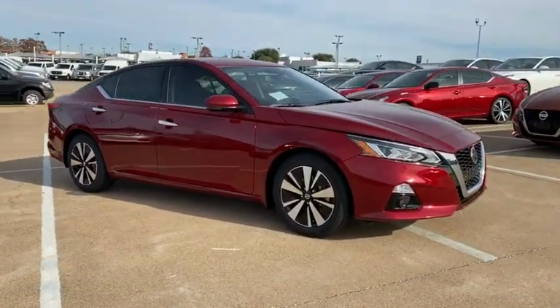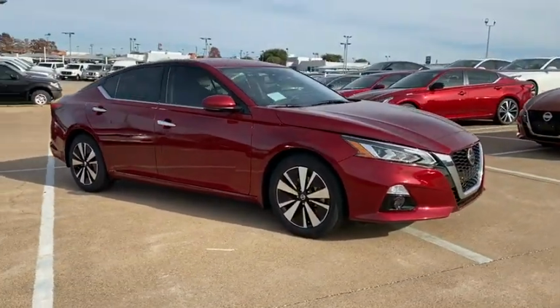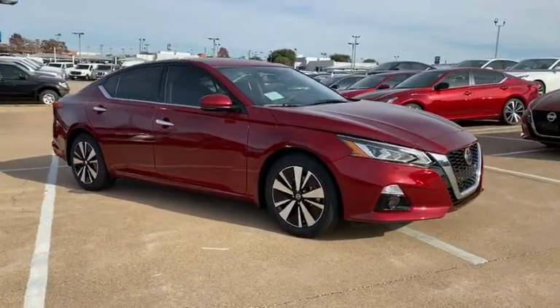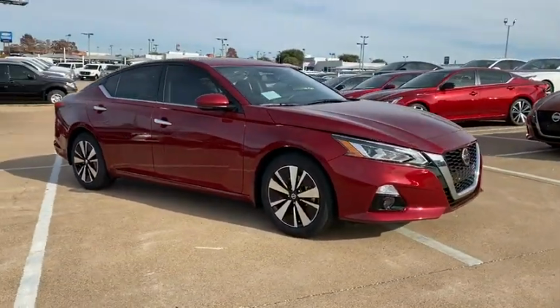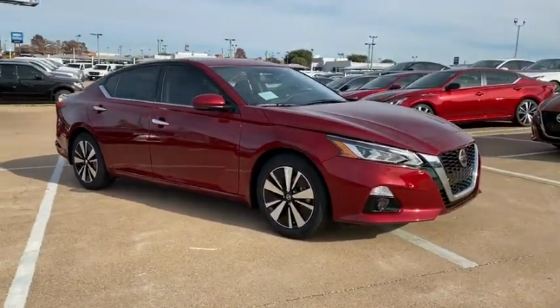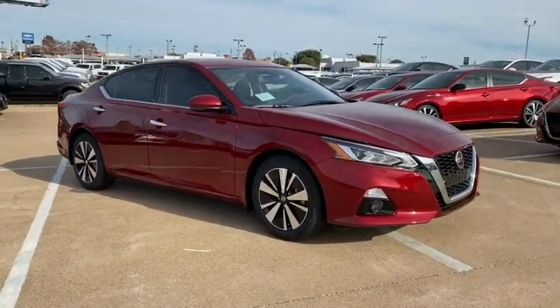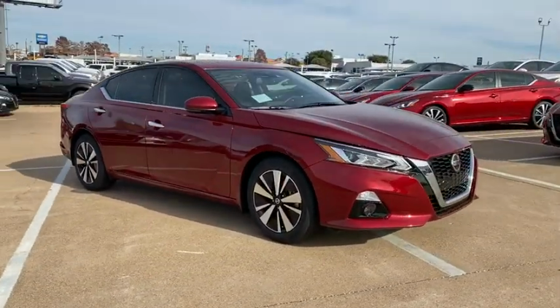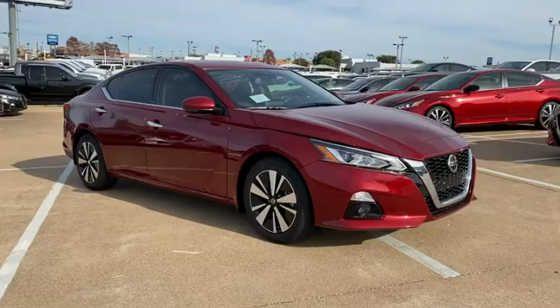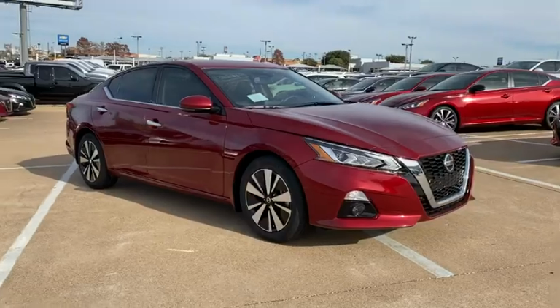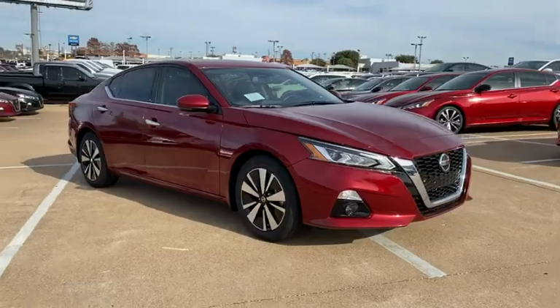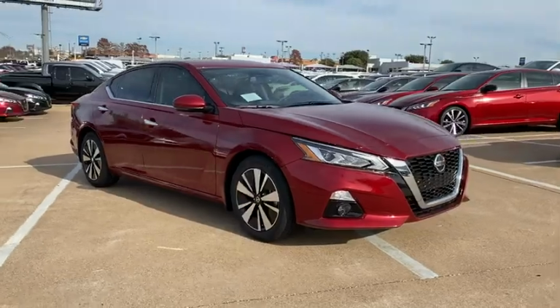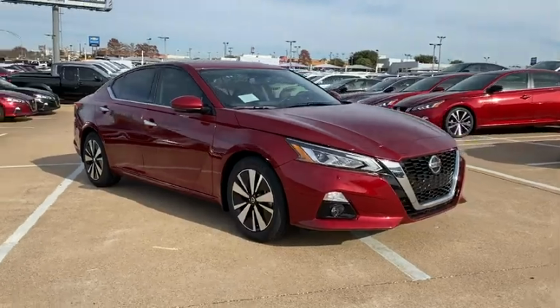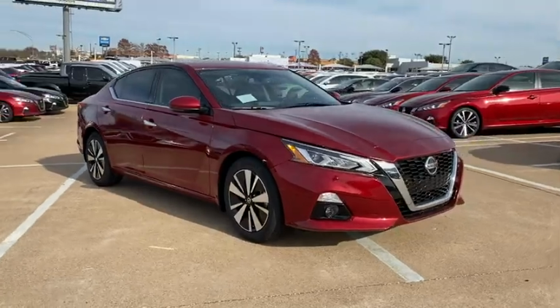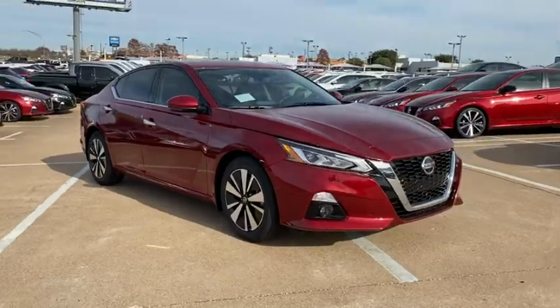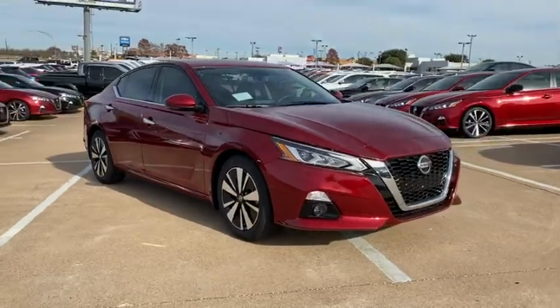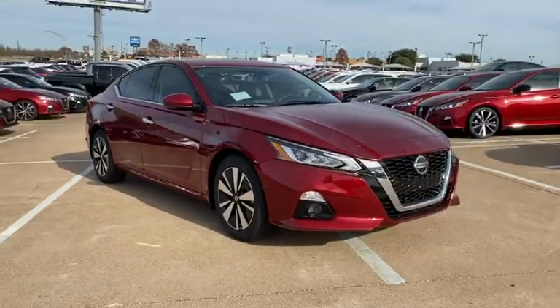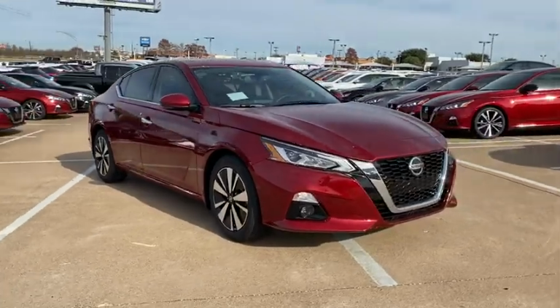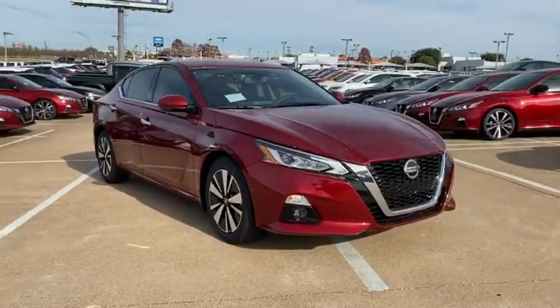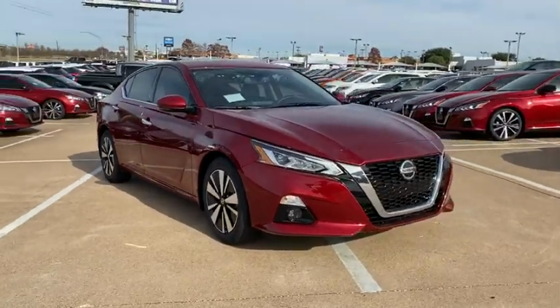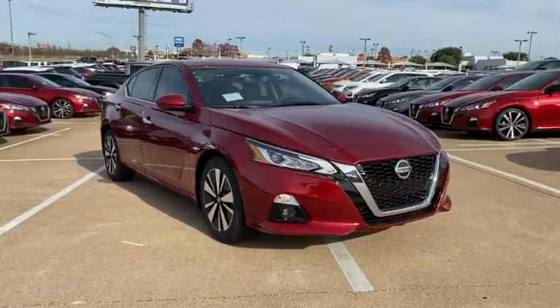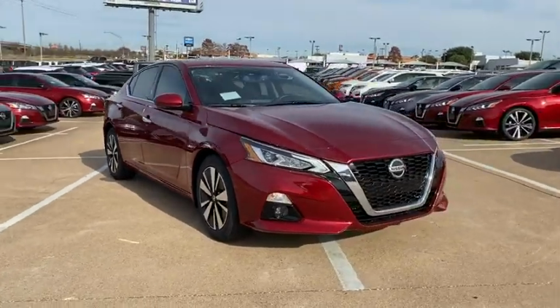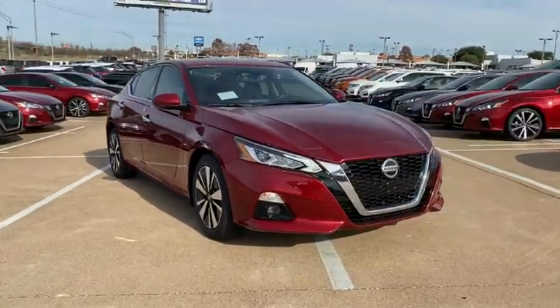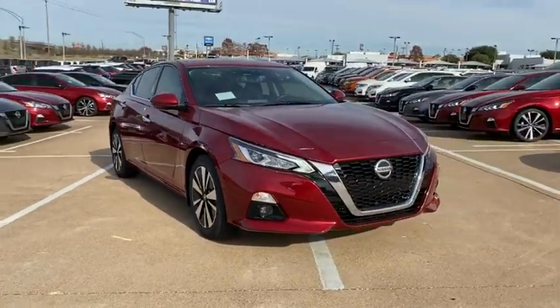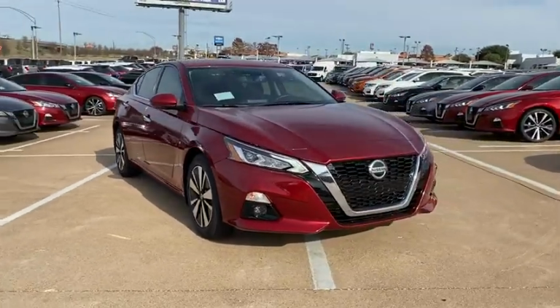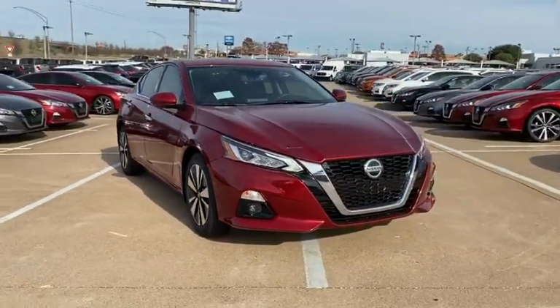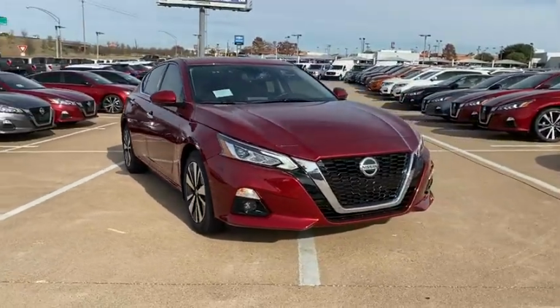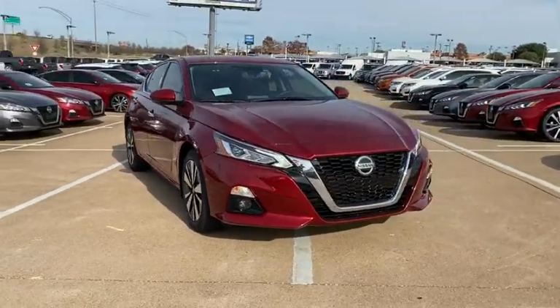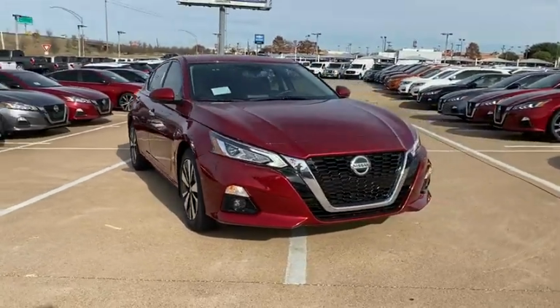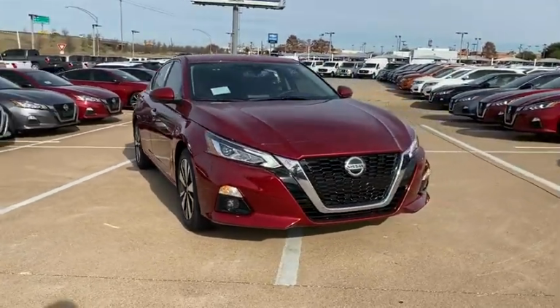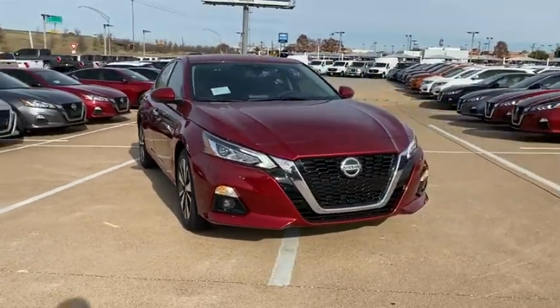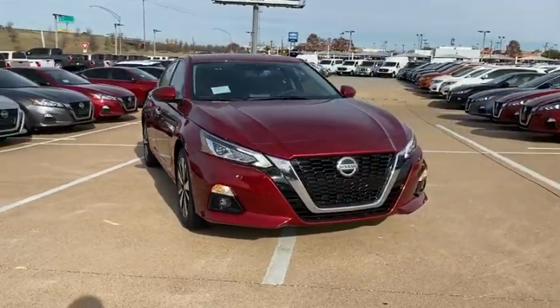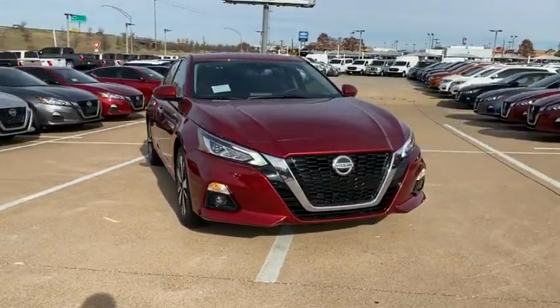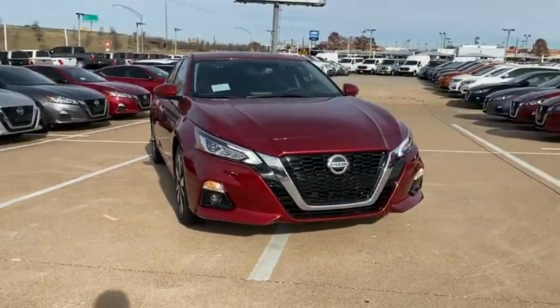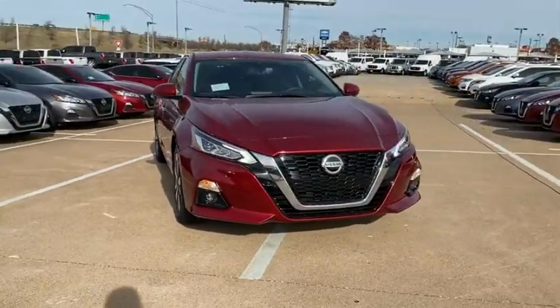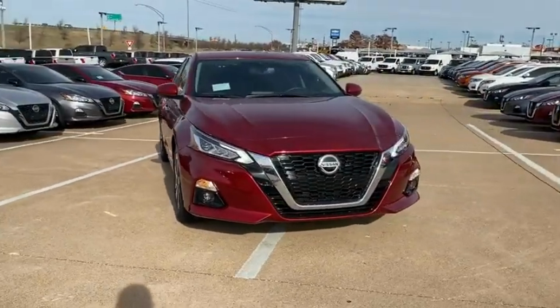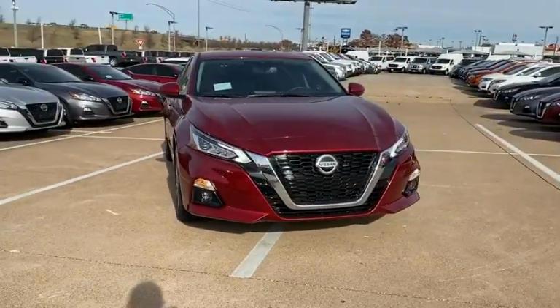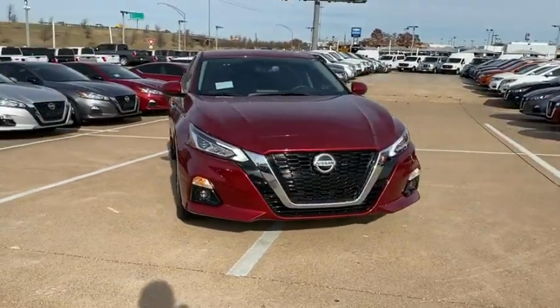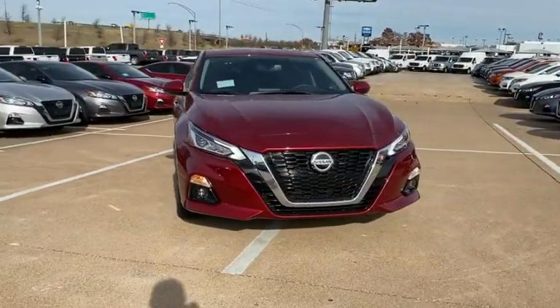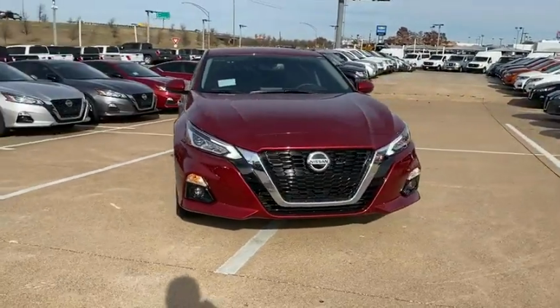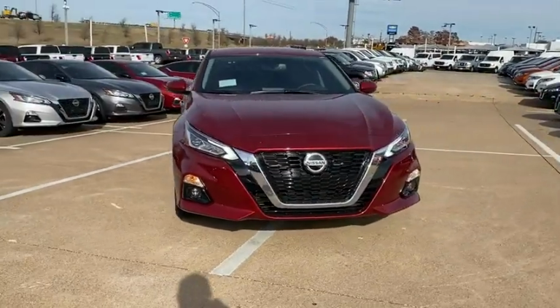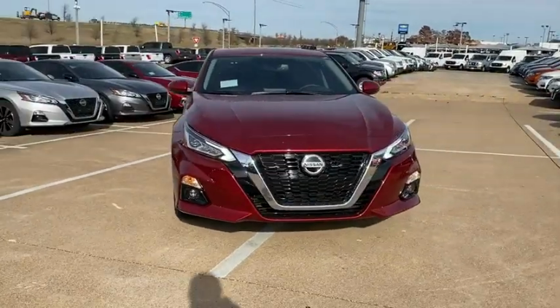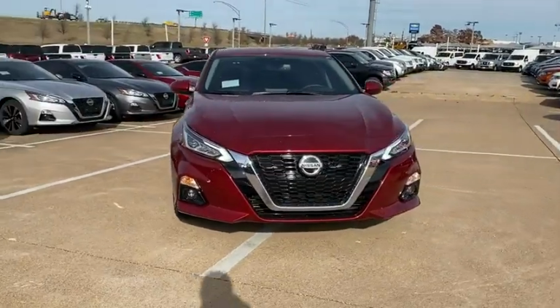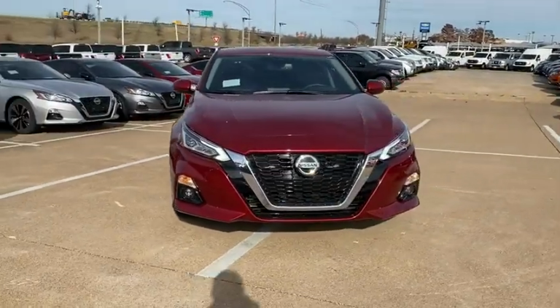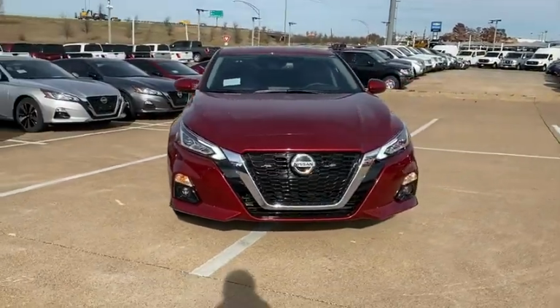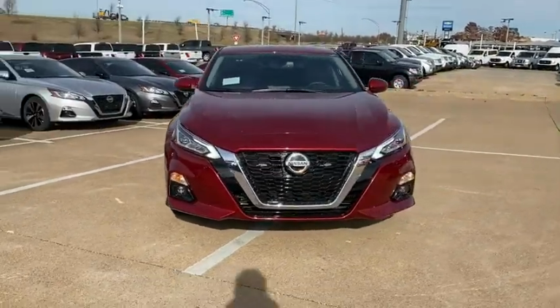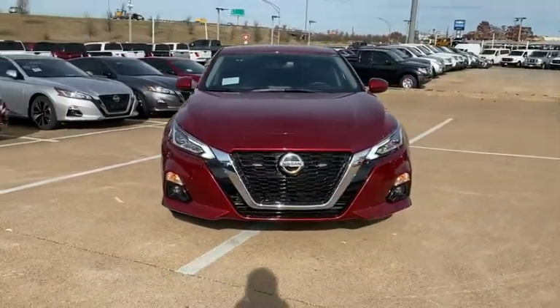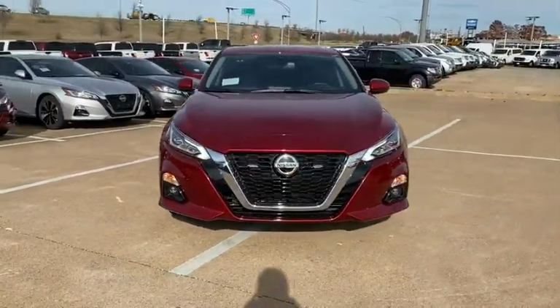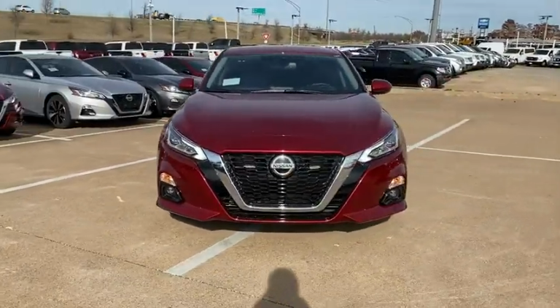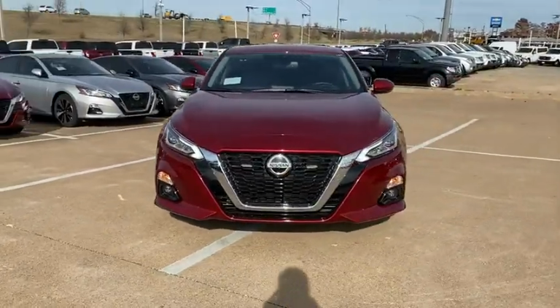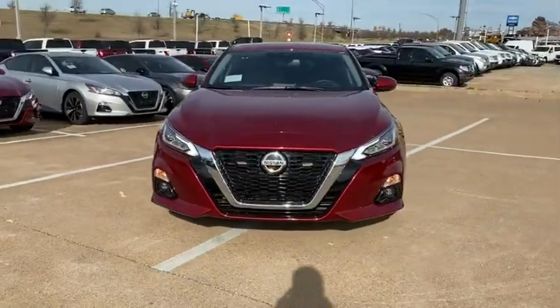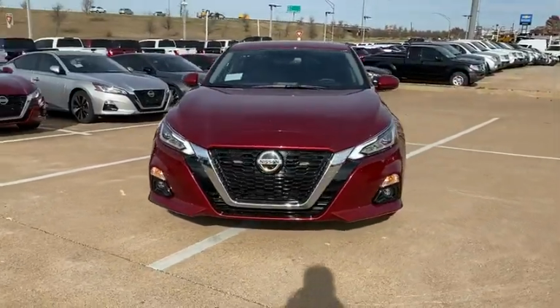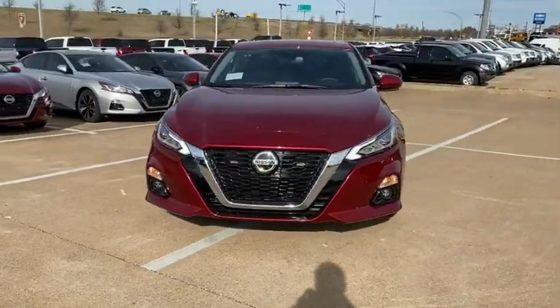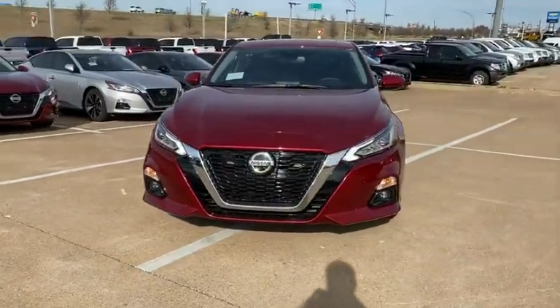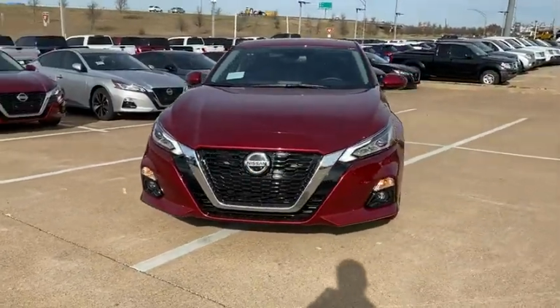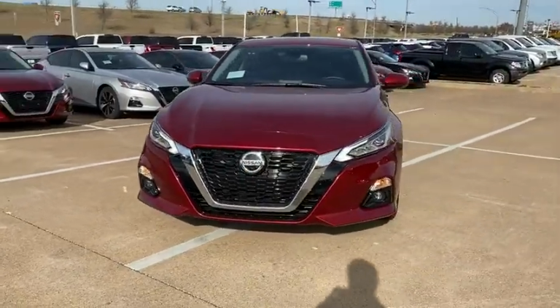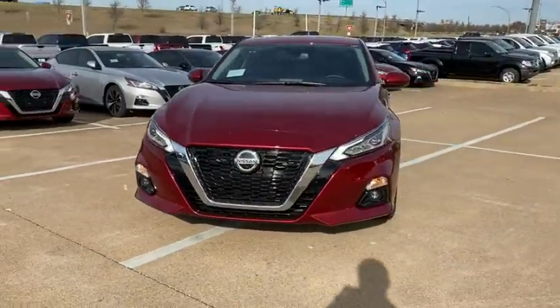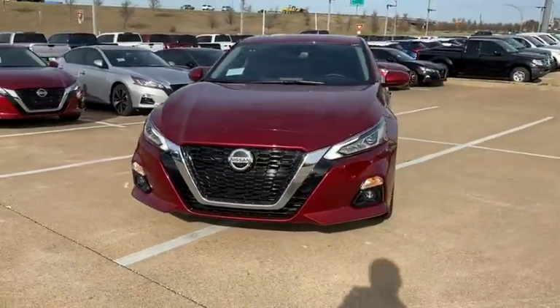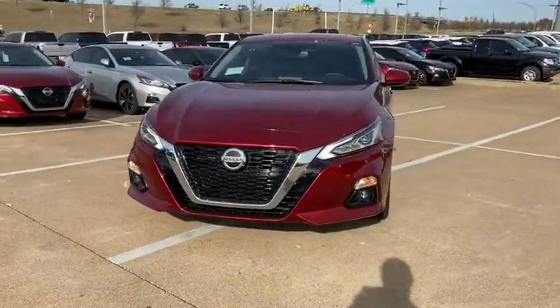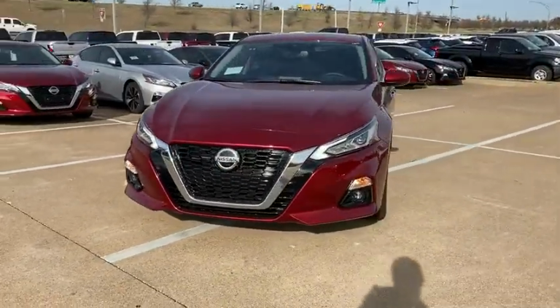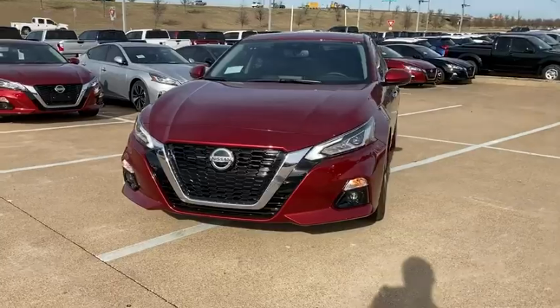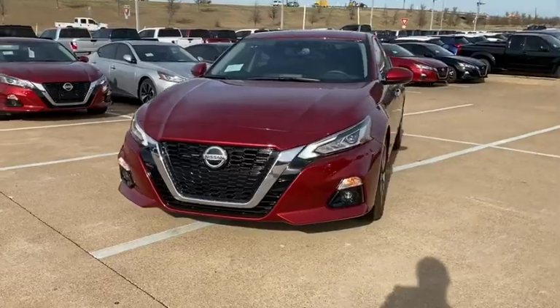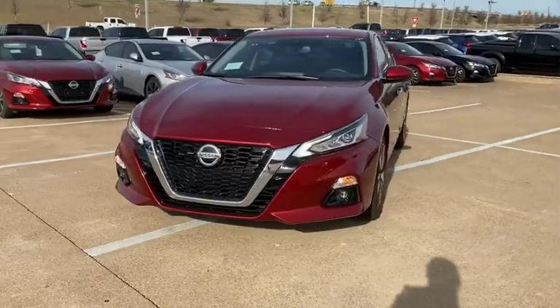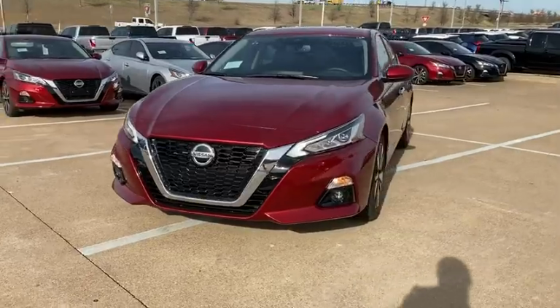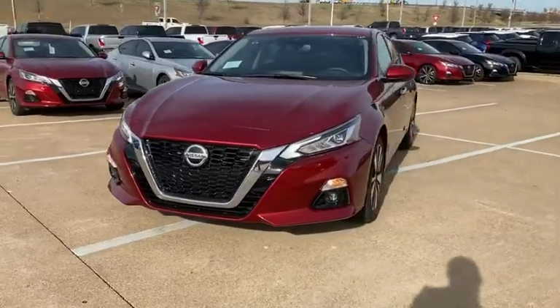dual airbags, power steering, four-wheel disc brakes, compass, heated steering wheel, heated front seats,